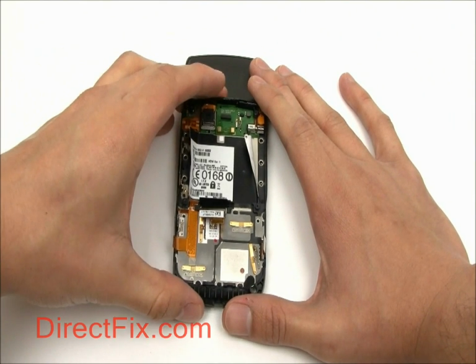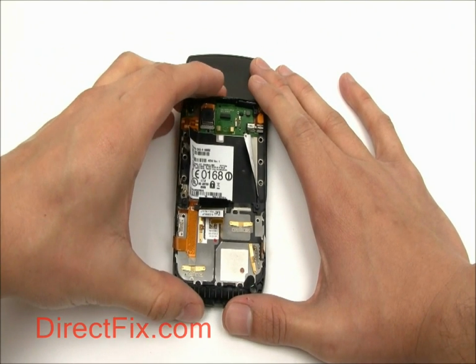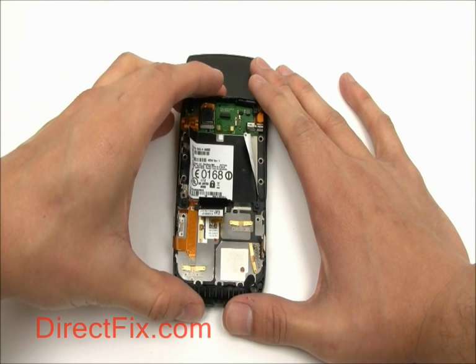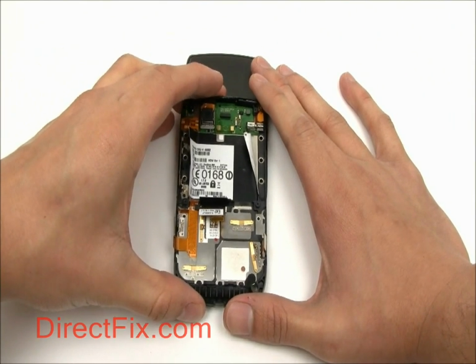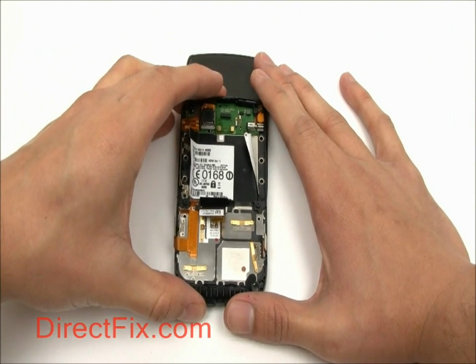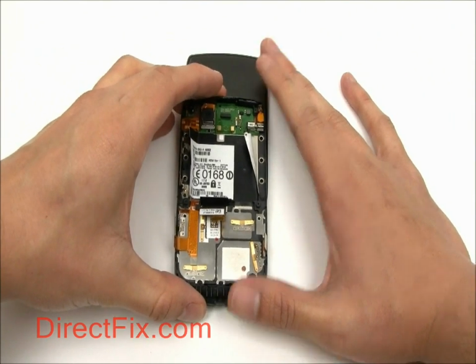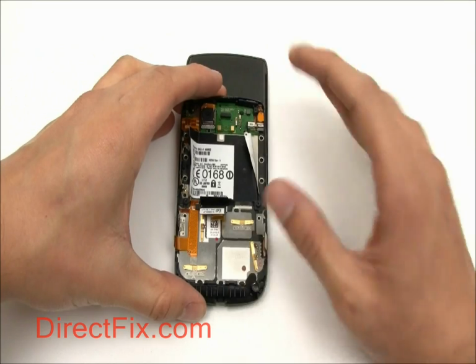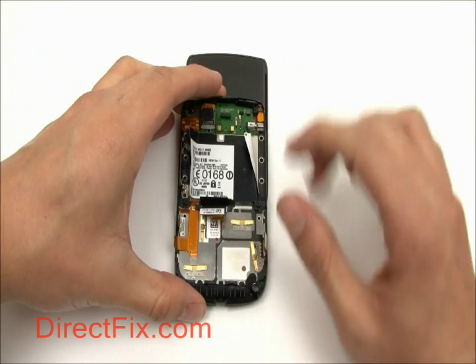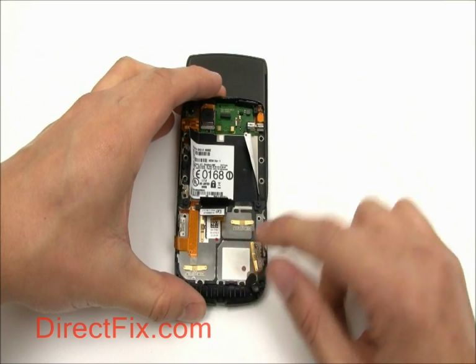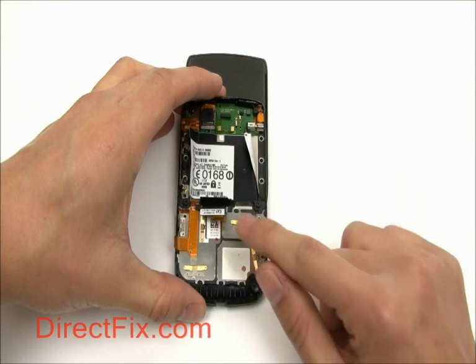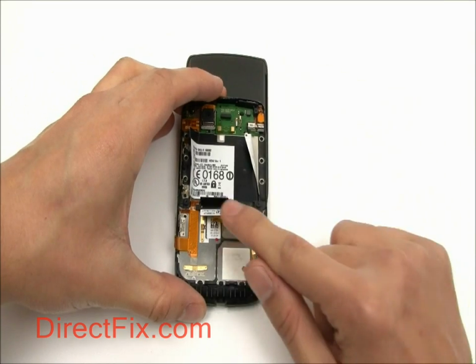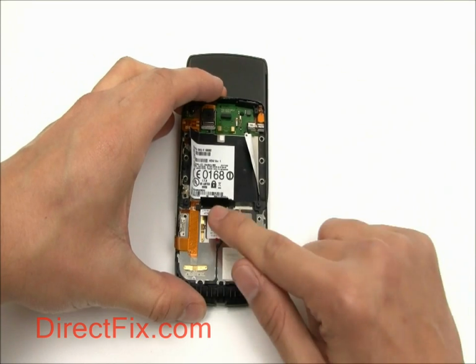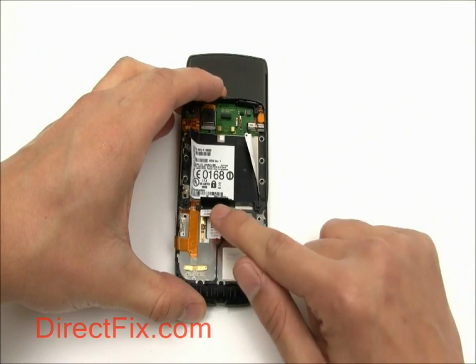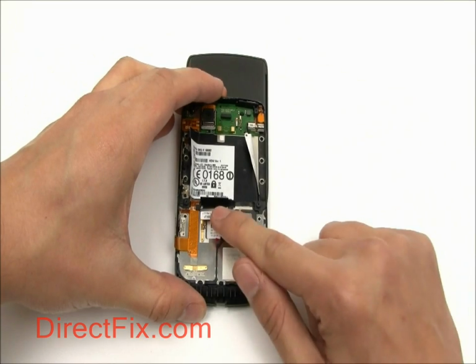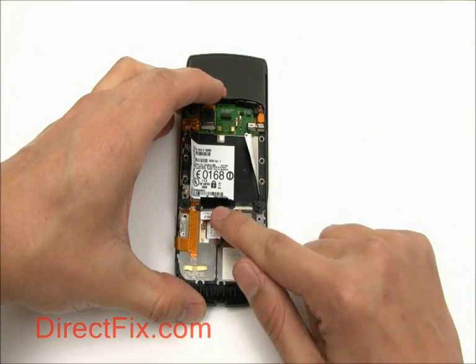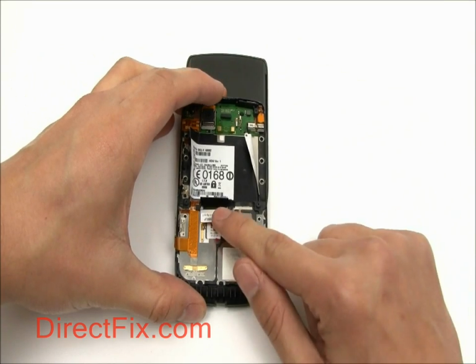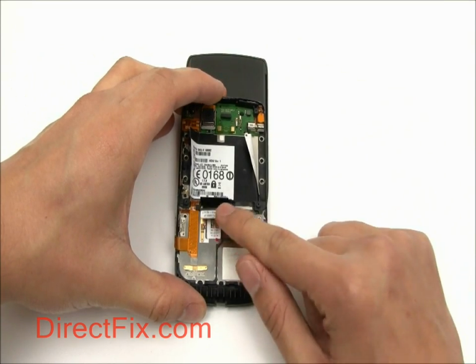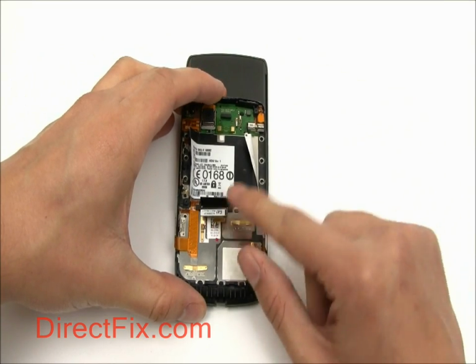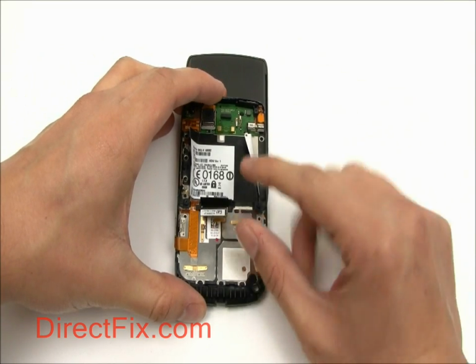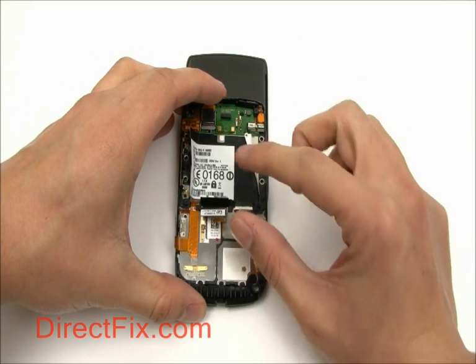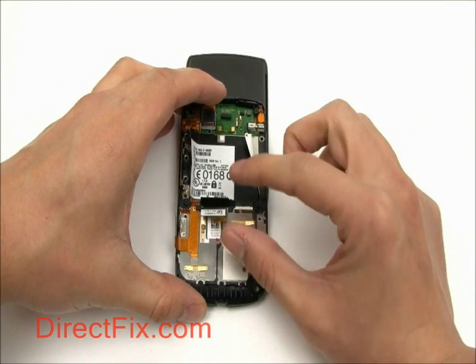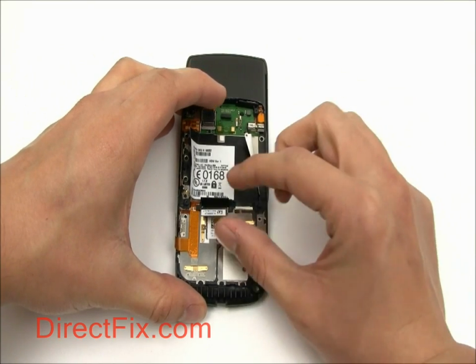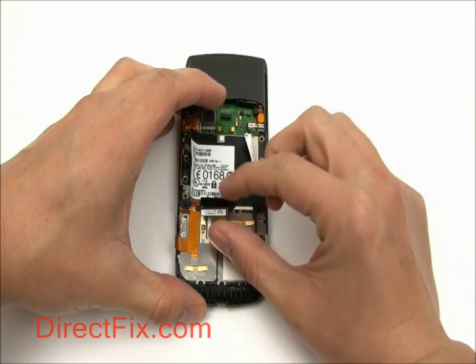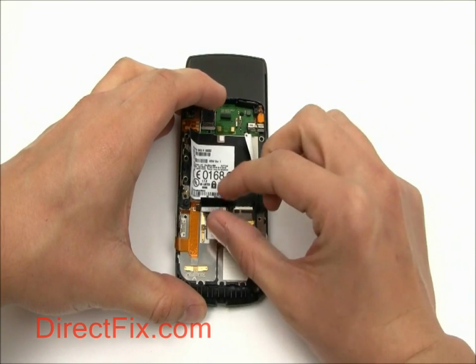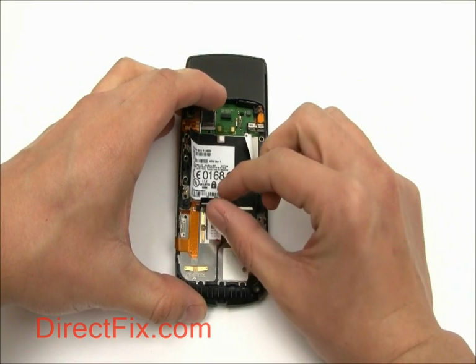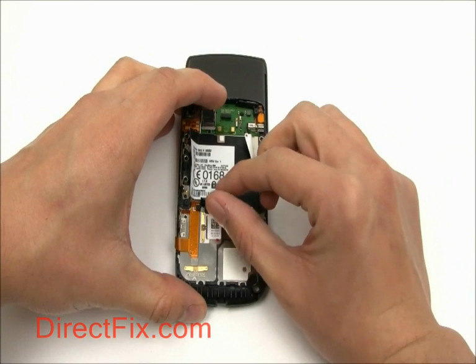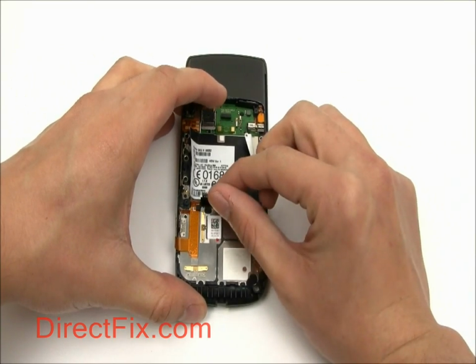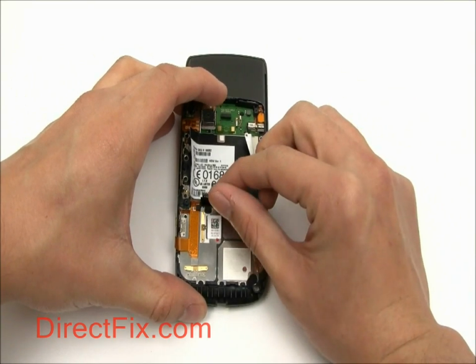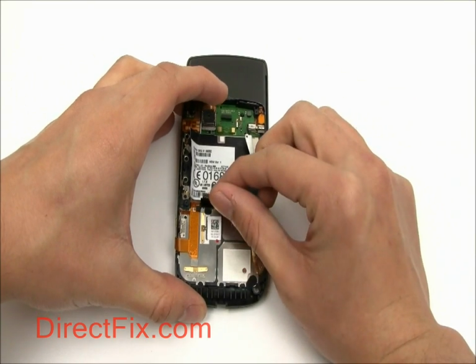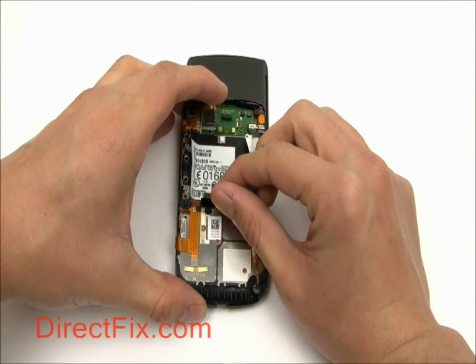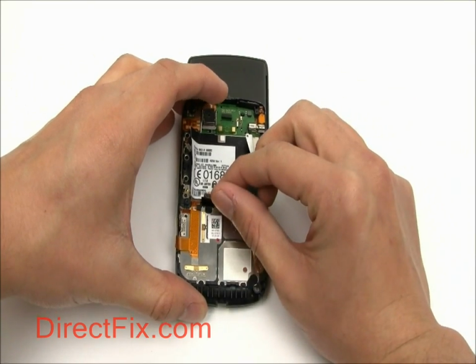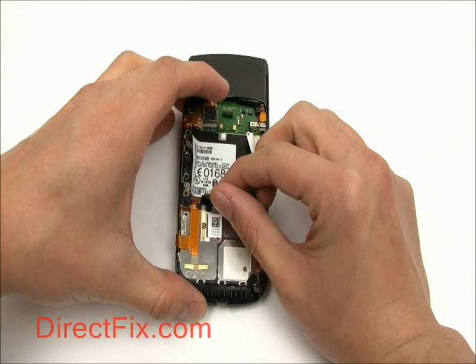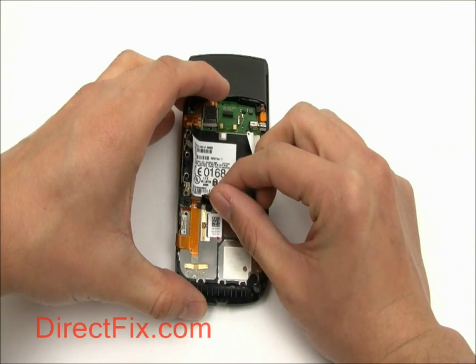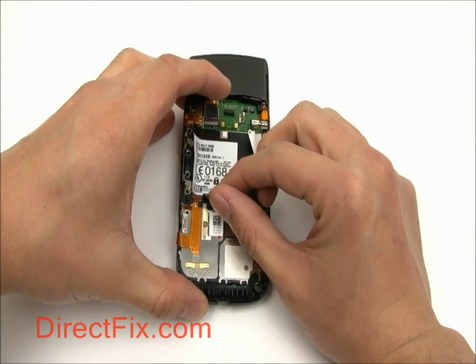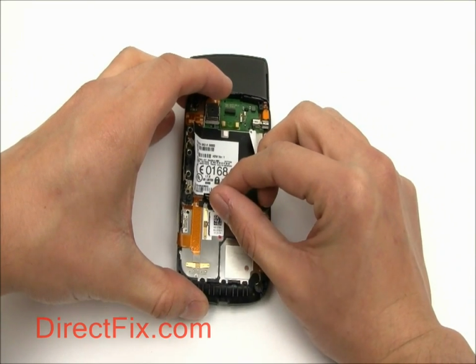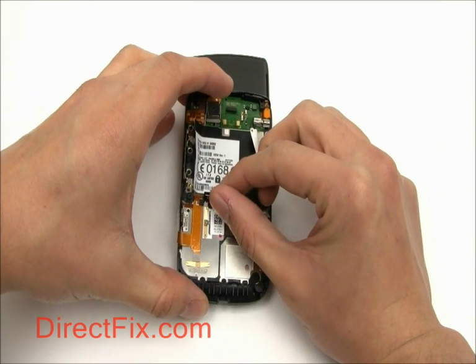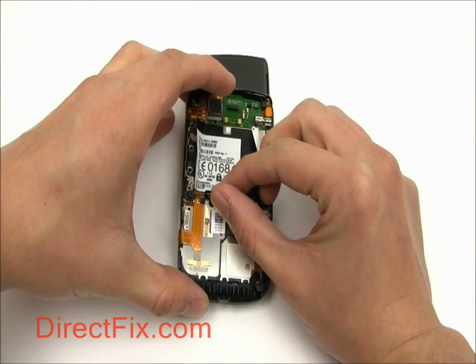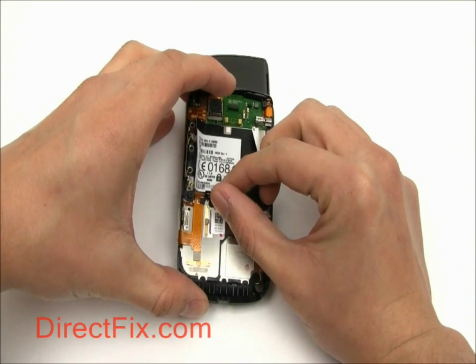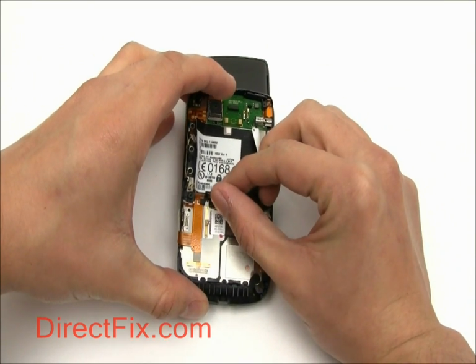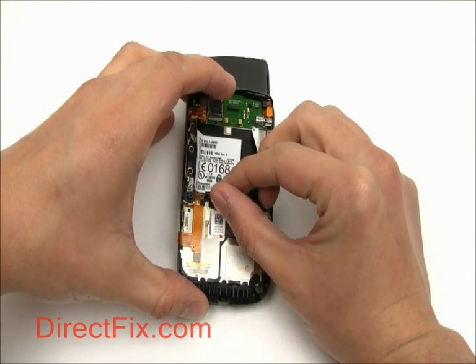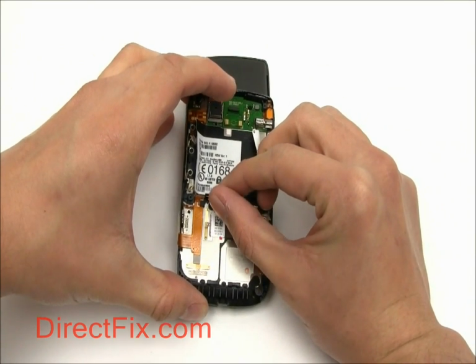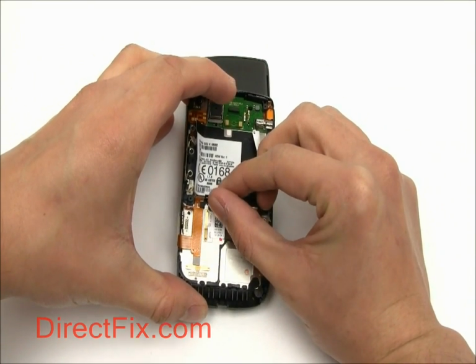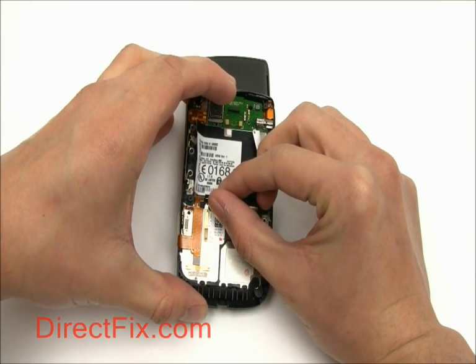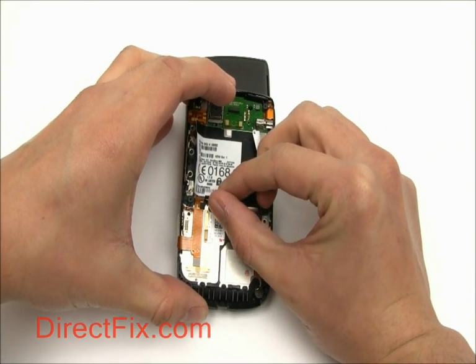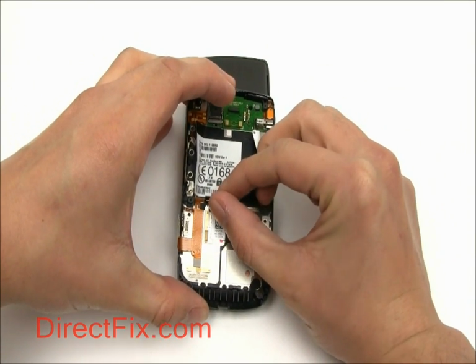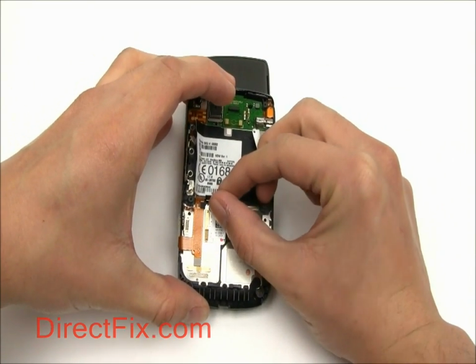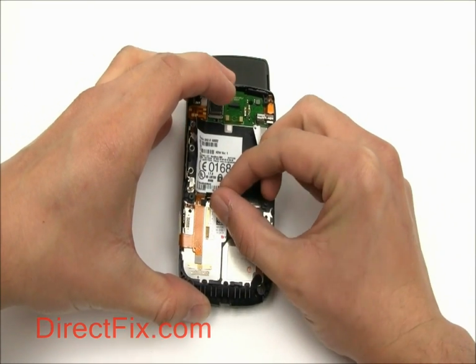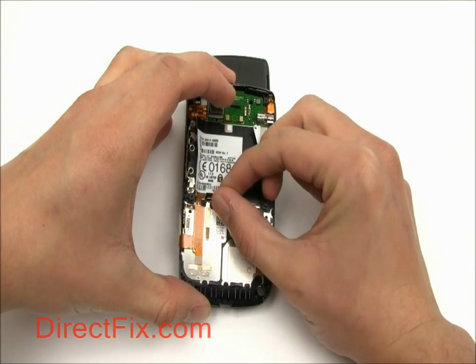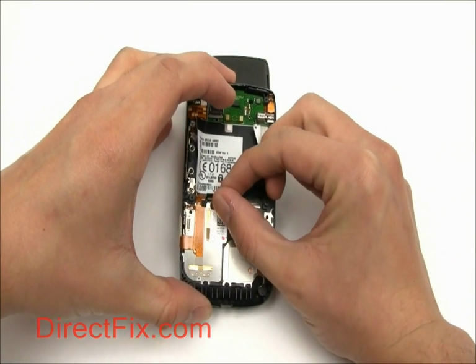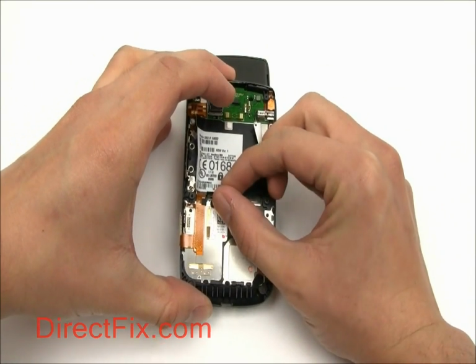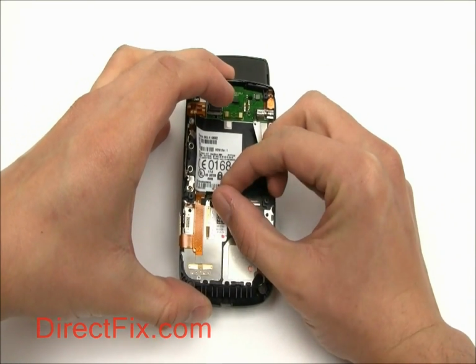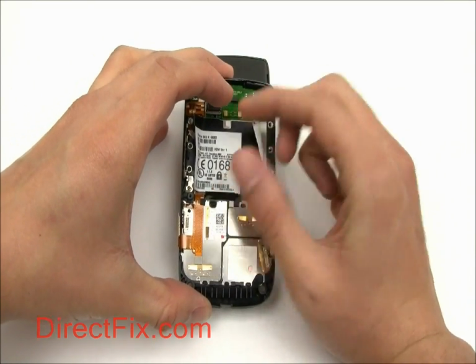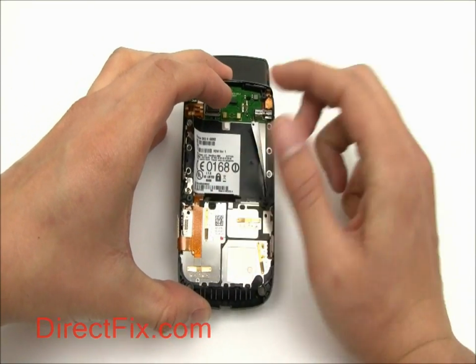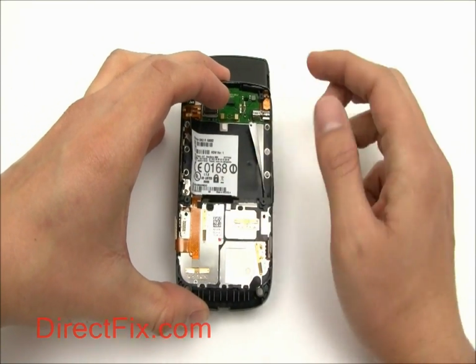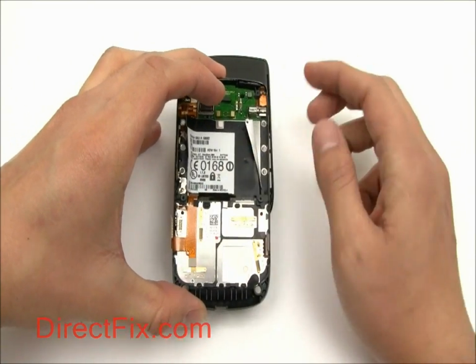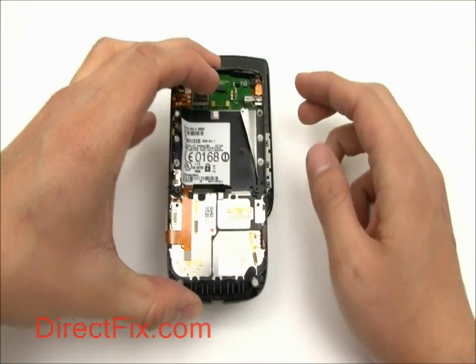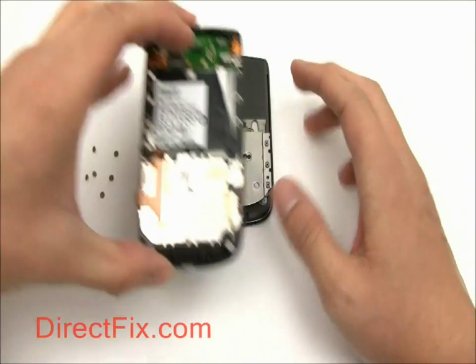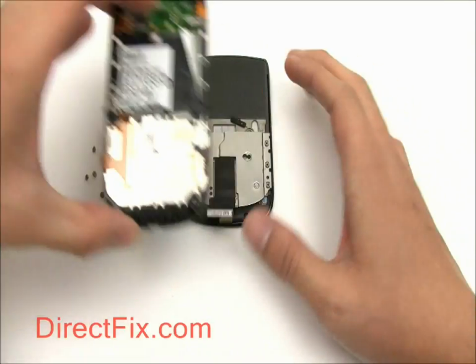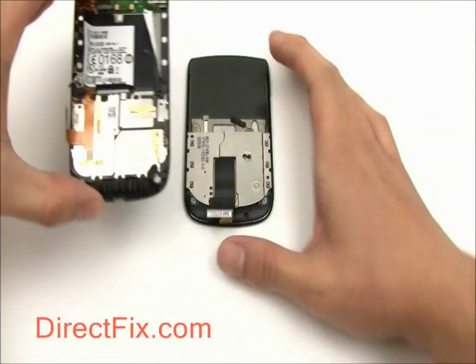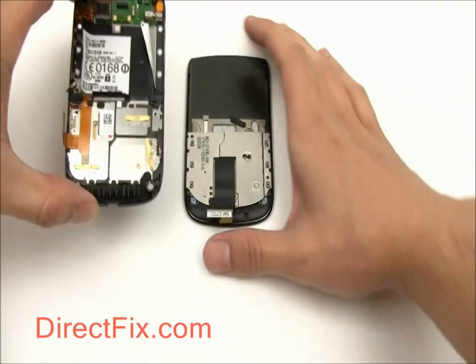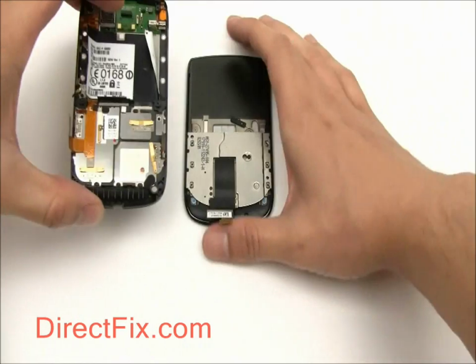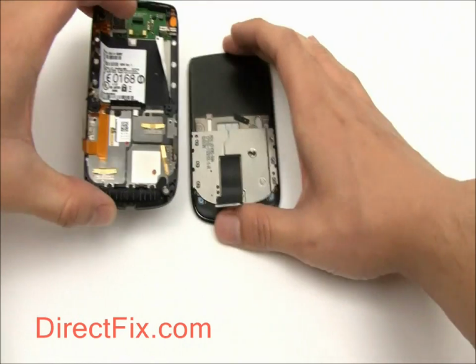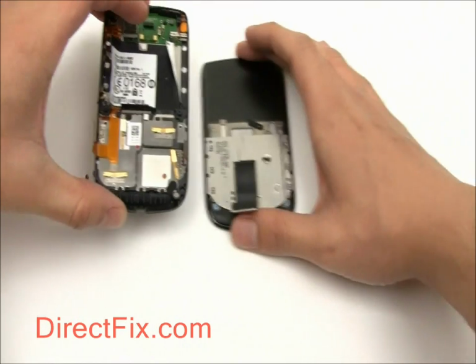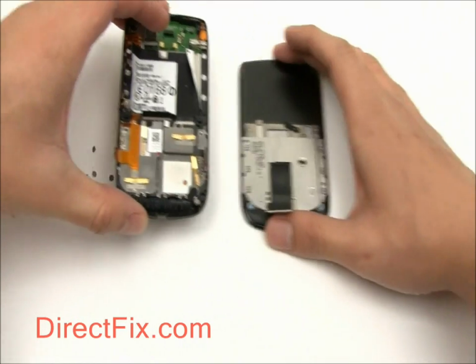After removing those screws, the screen assembly will separate from the rest of the phone. Be careful of the large ribbon in the center.